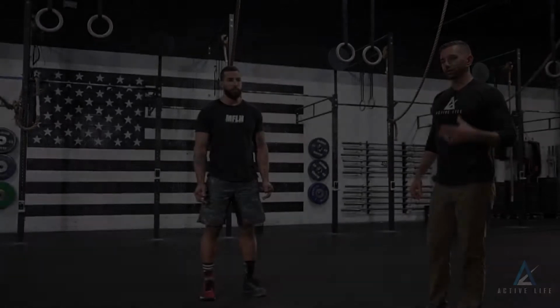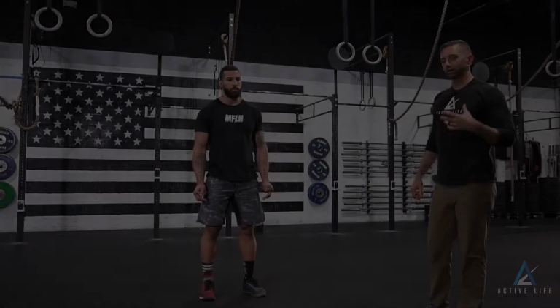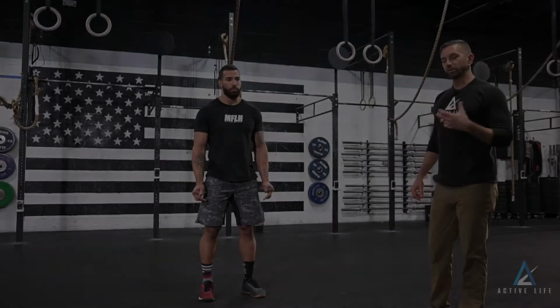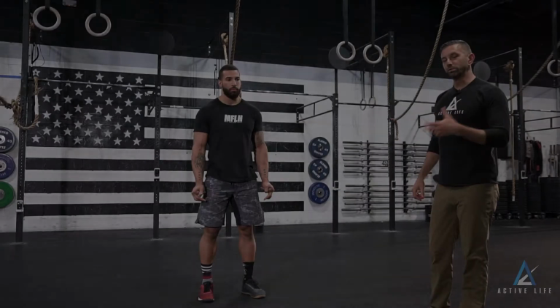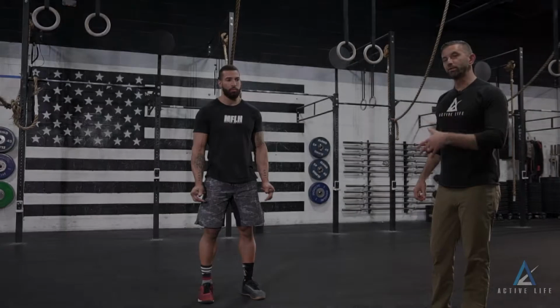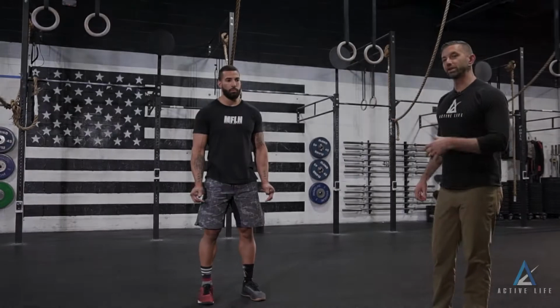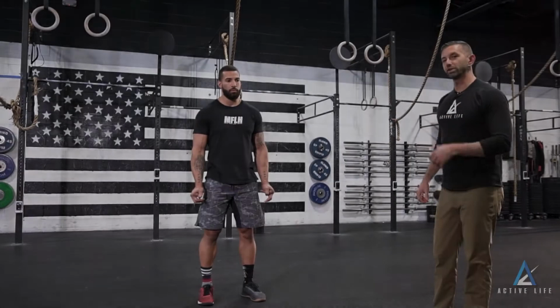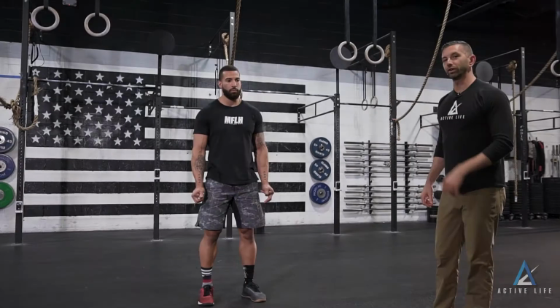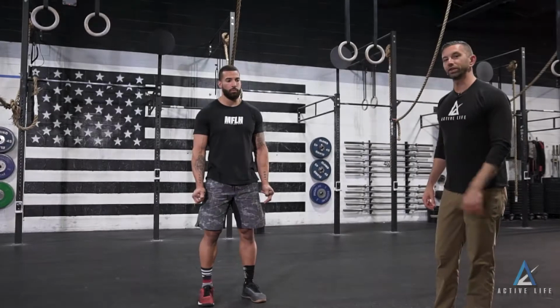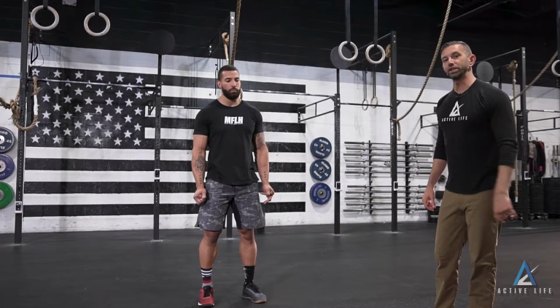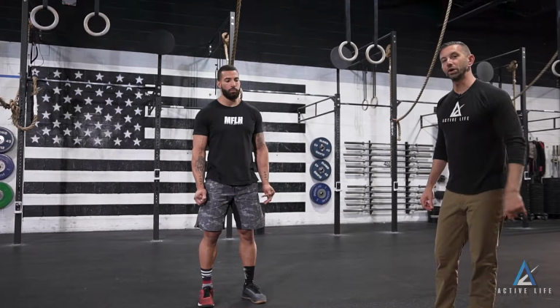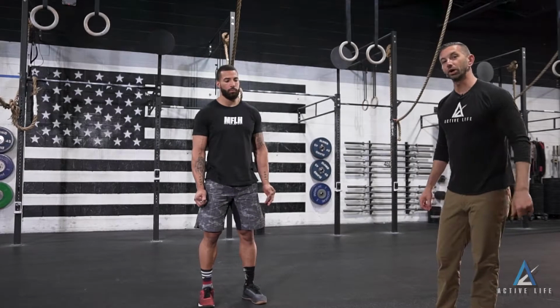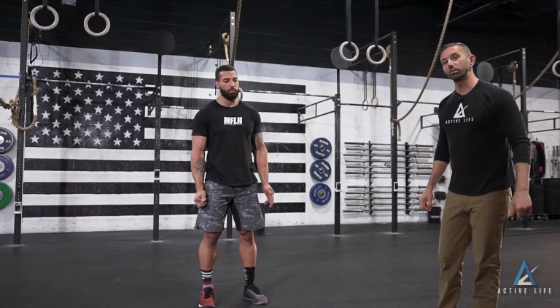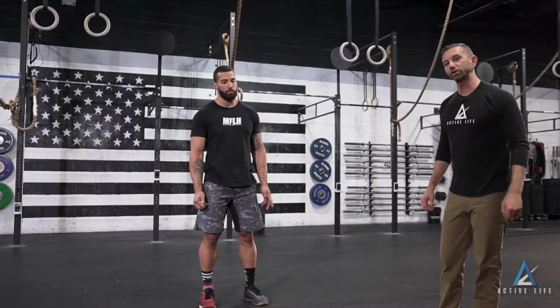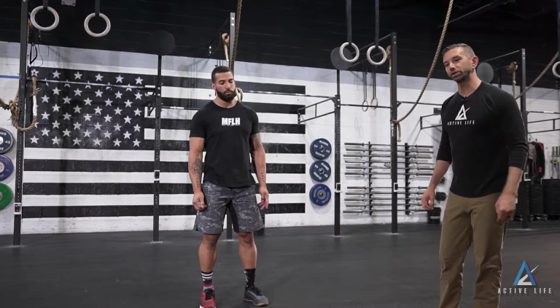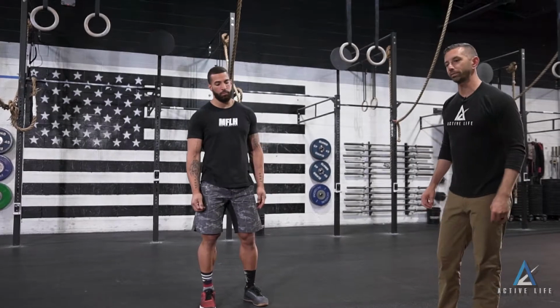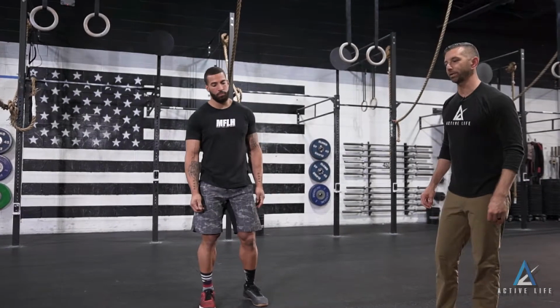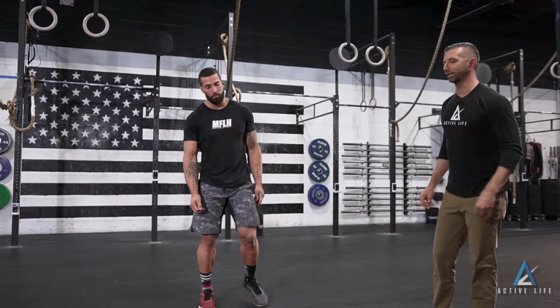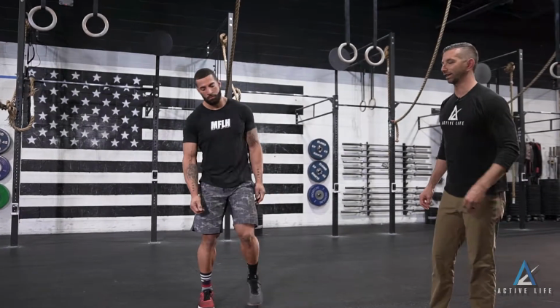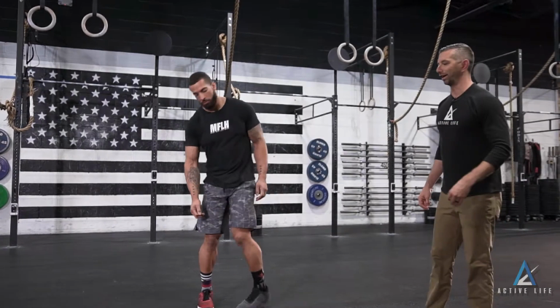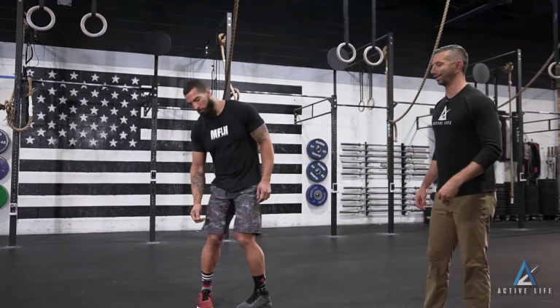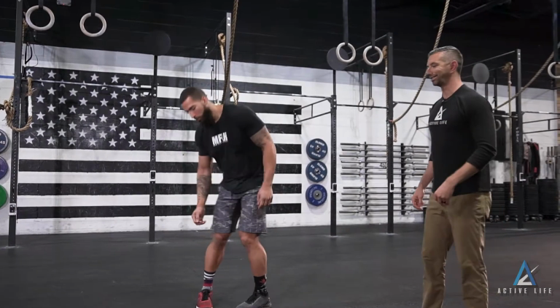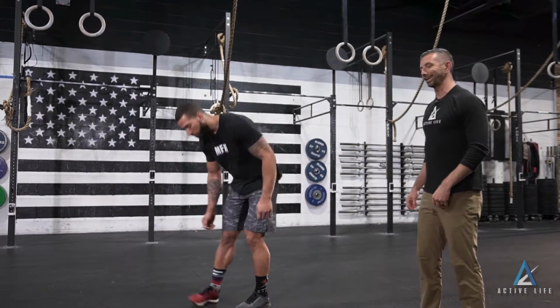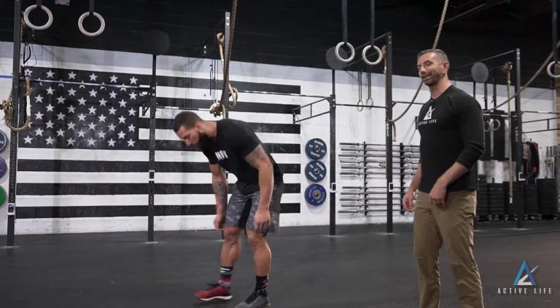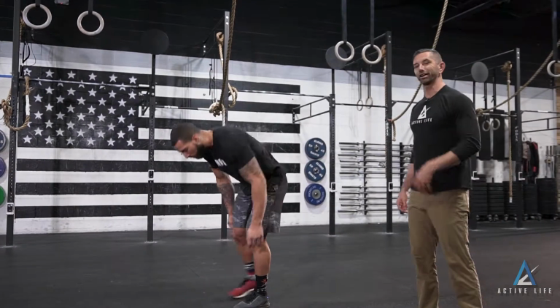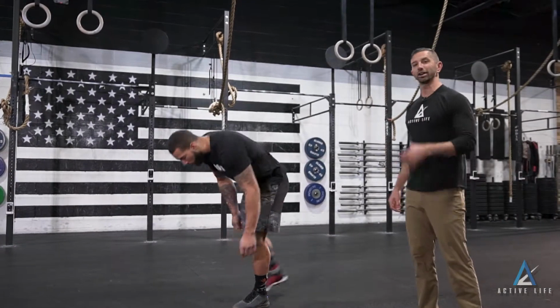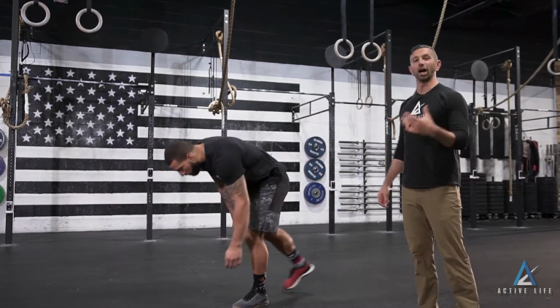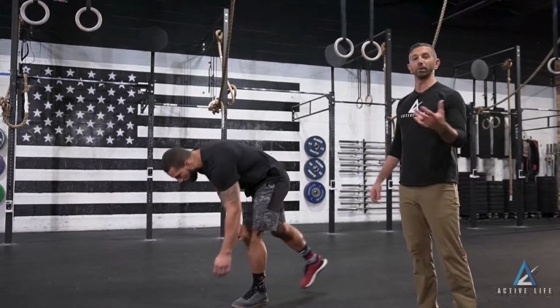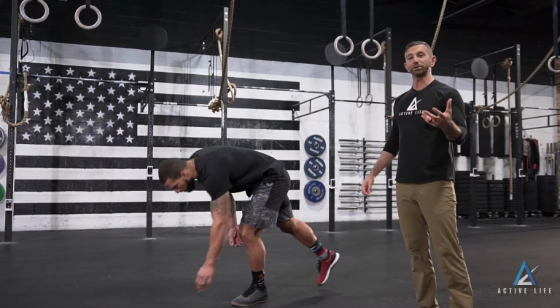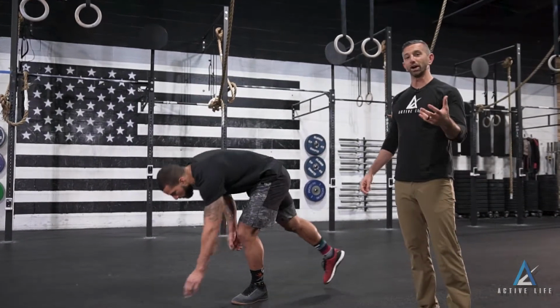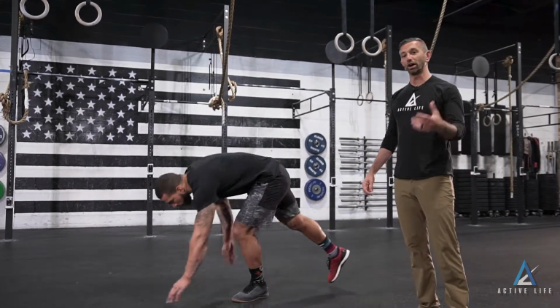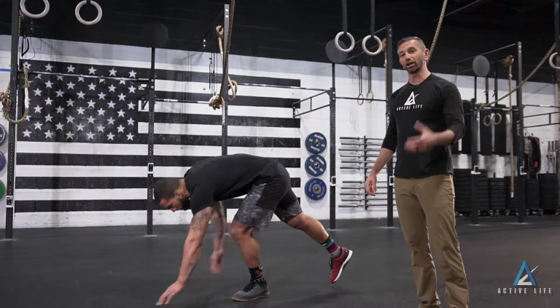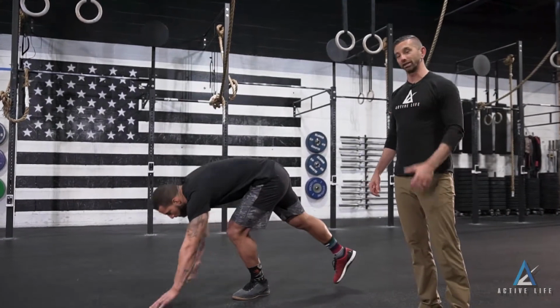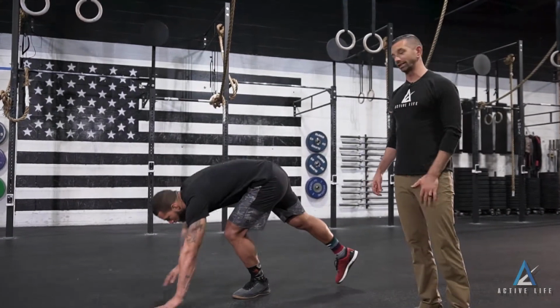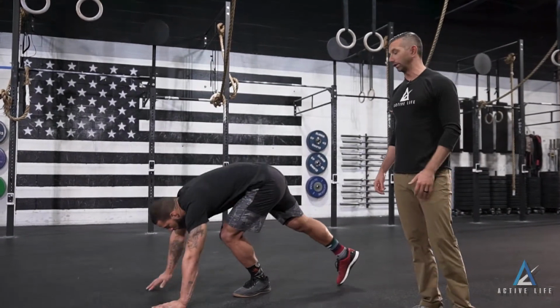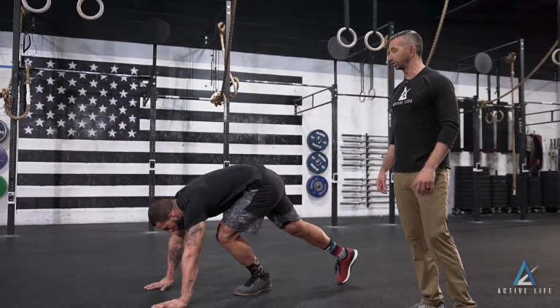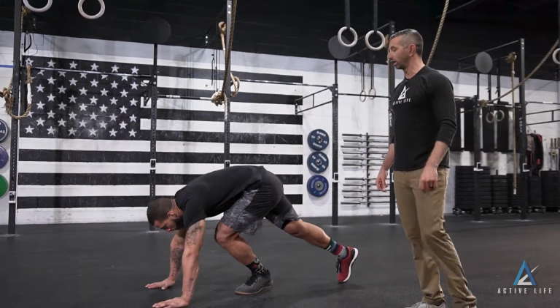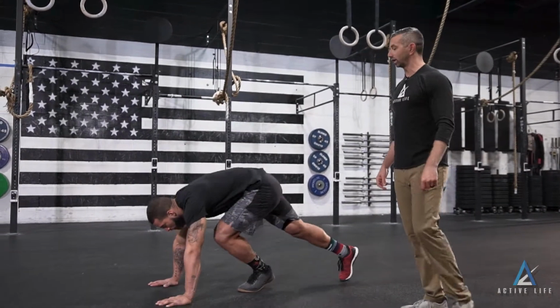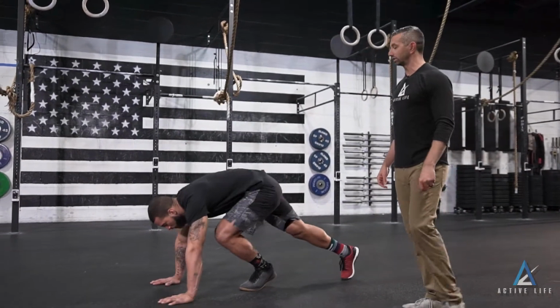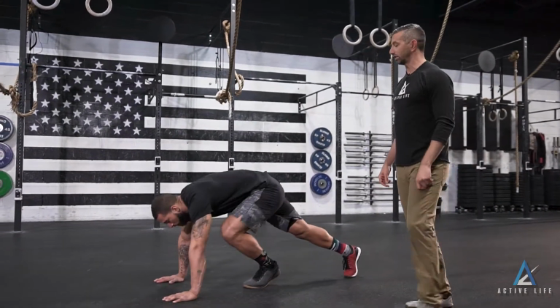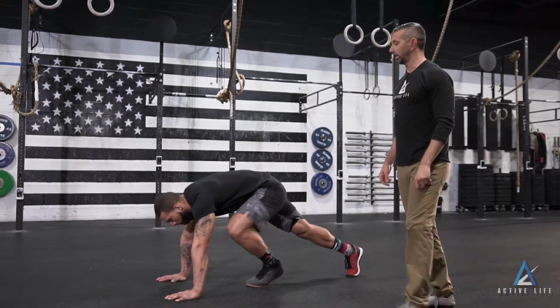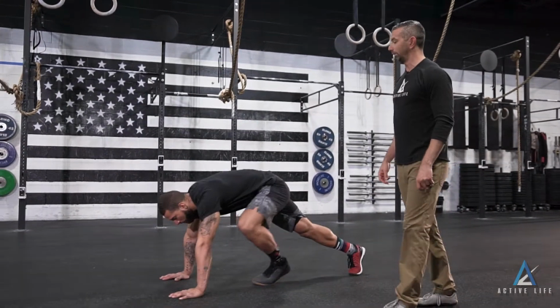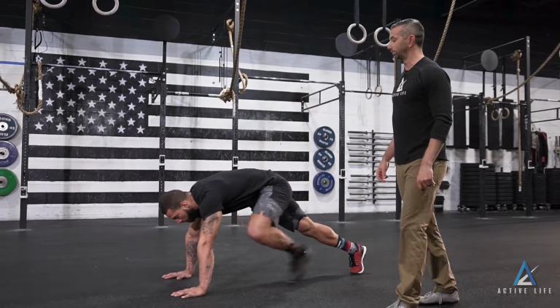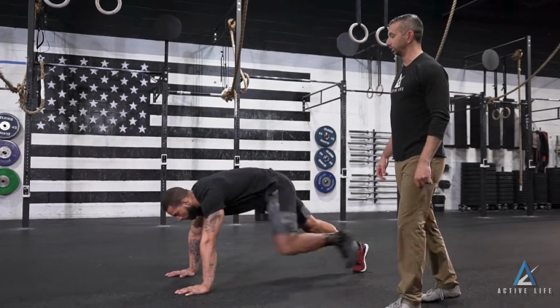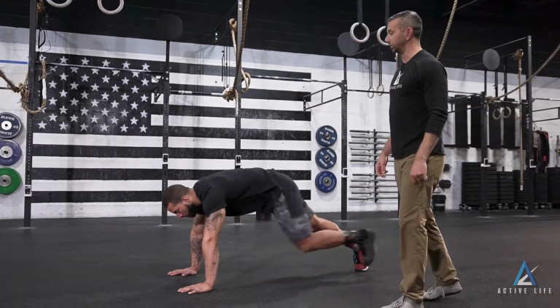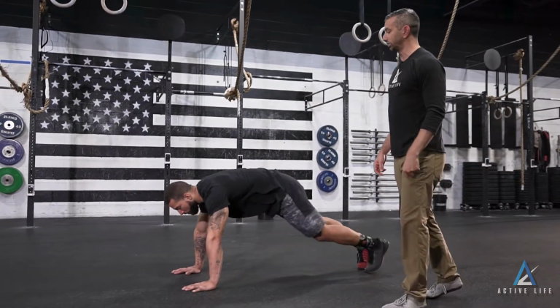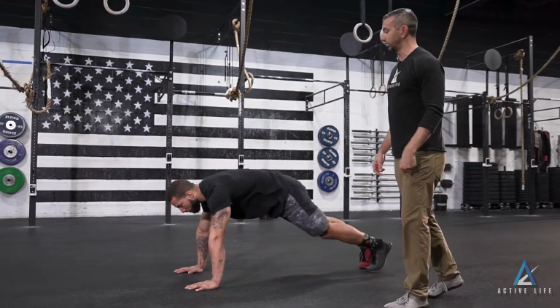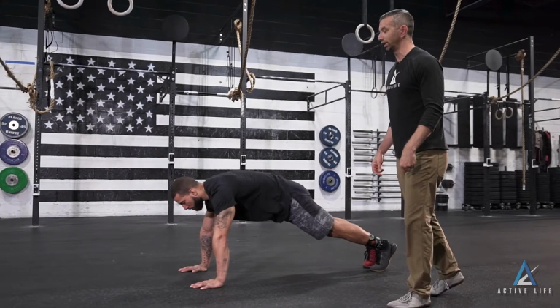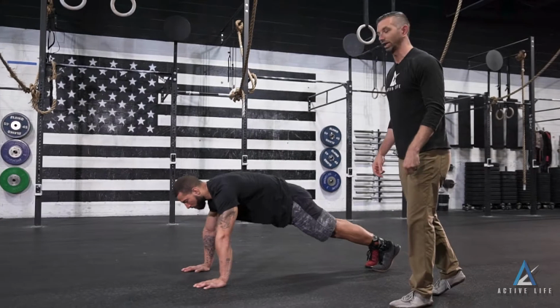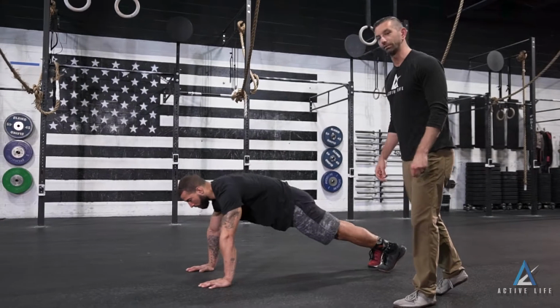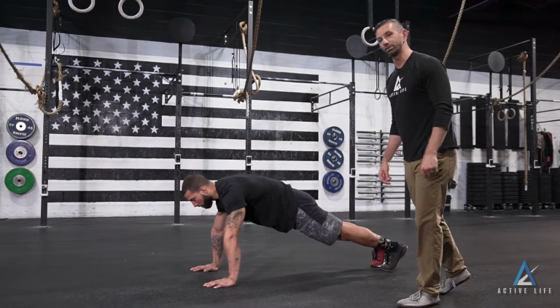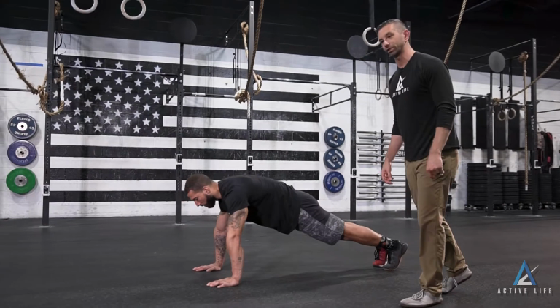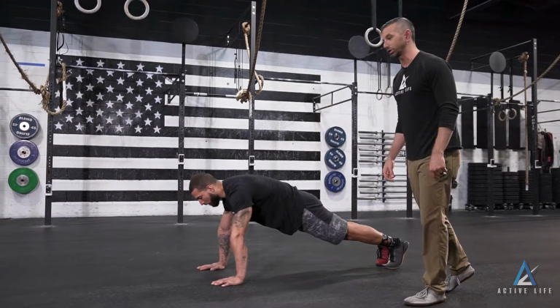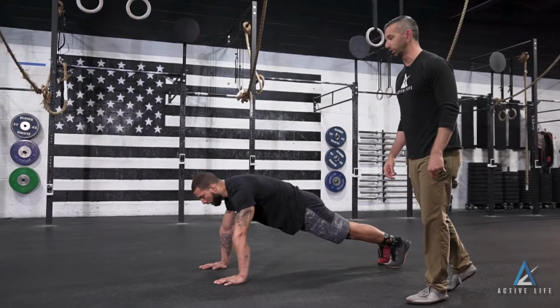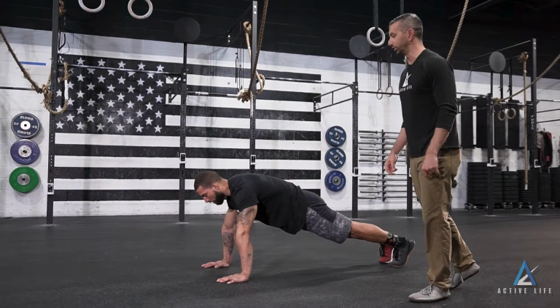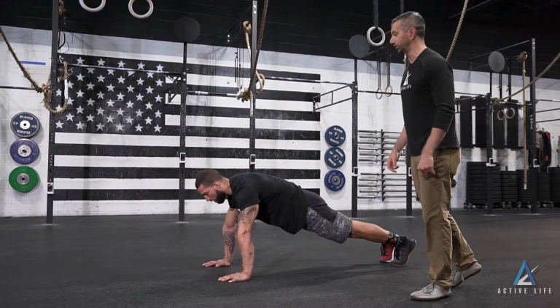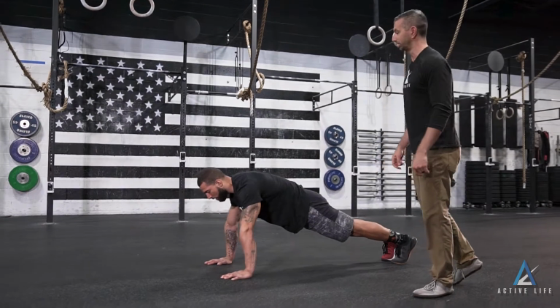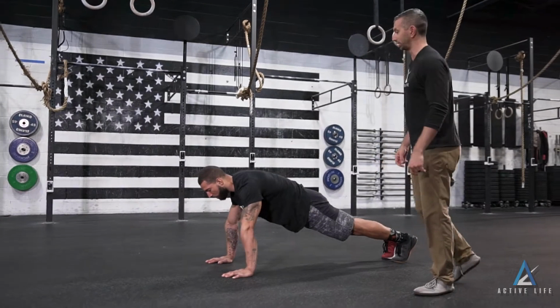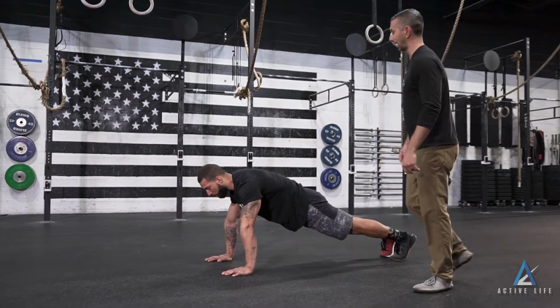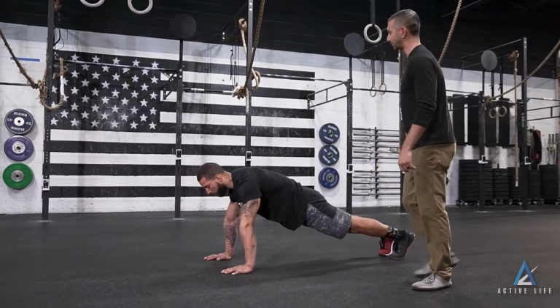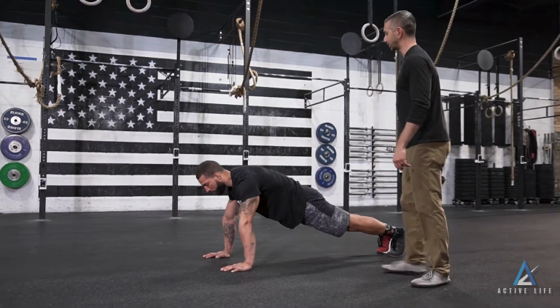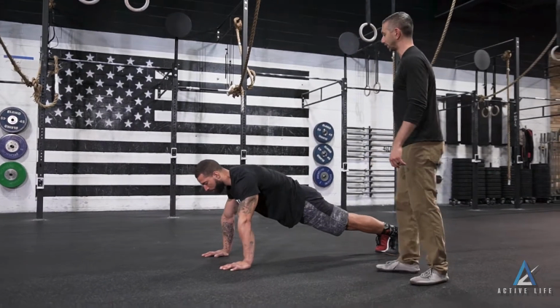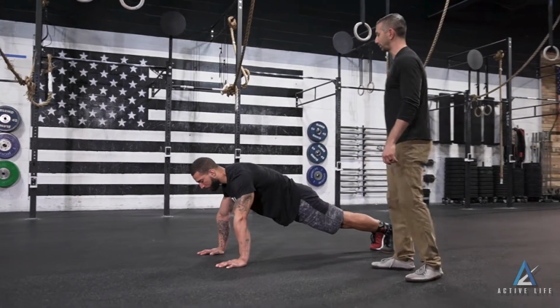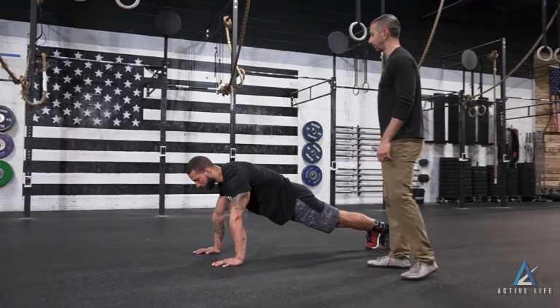This movement is called a yoga push-up. It's our take on an up dog and a down dog. It's going to help to loosen the hips, the shoulders, and the abs a little bit.